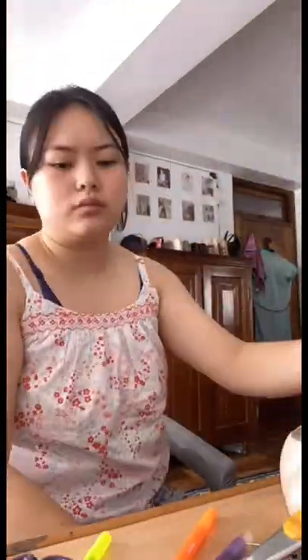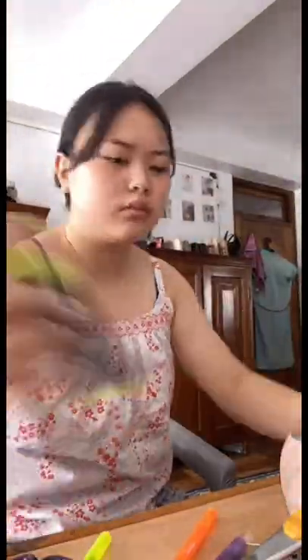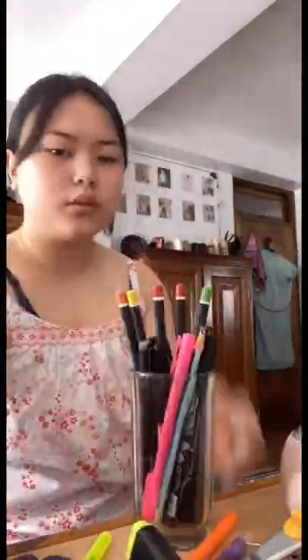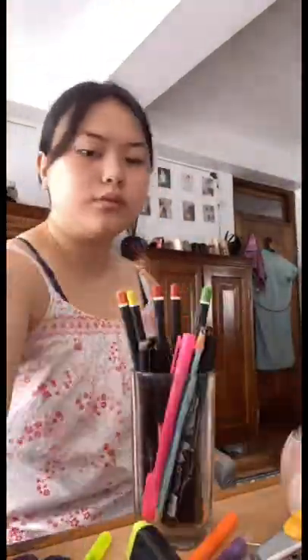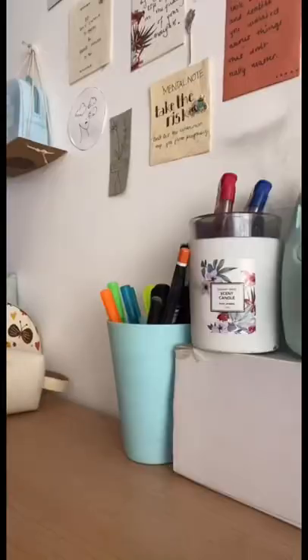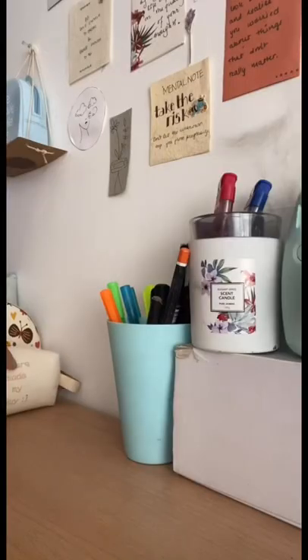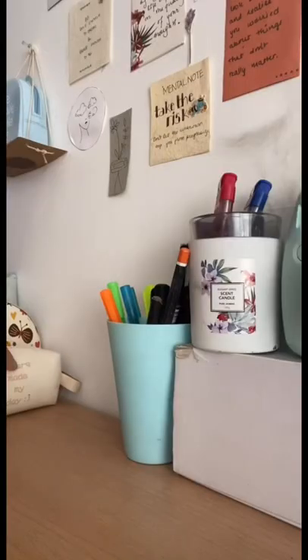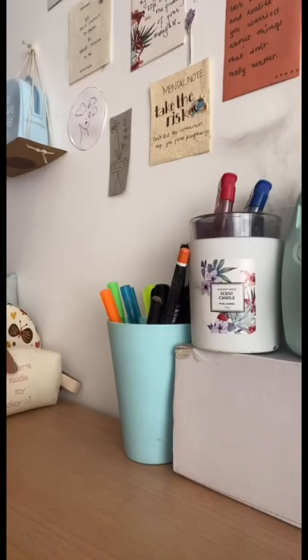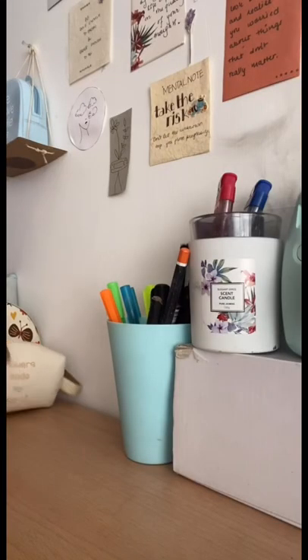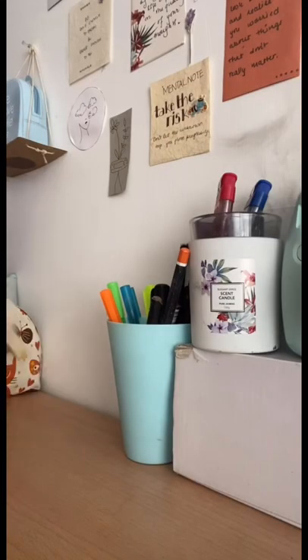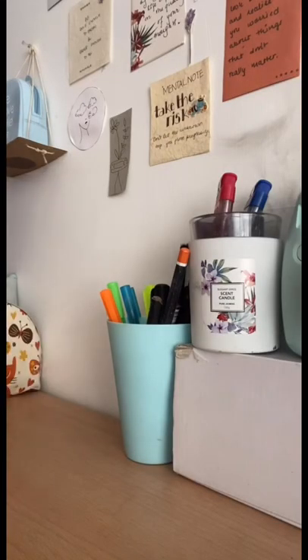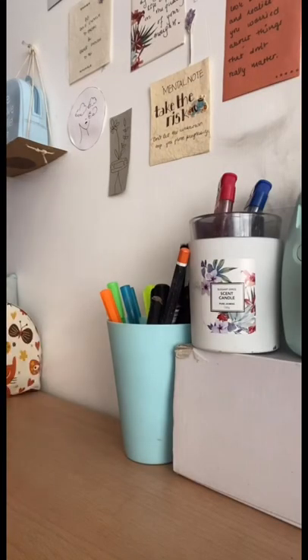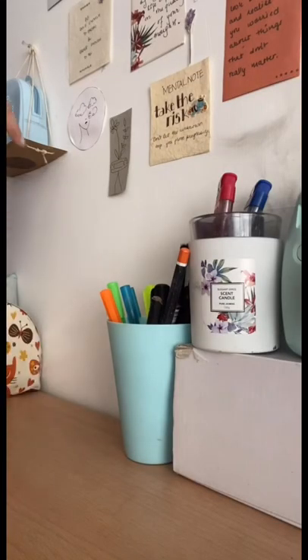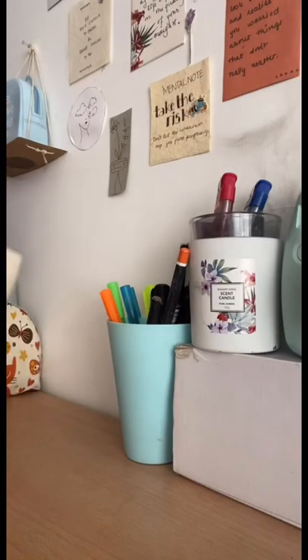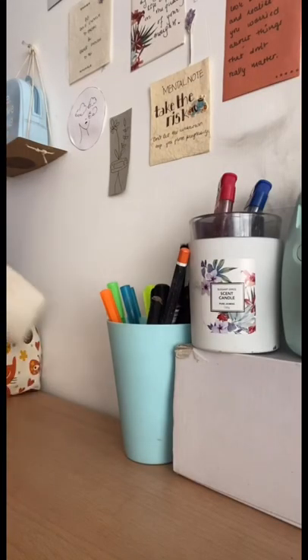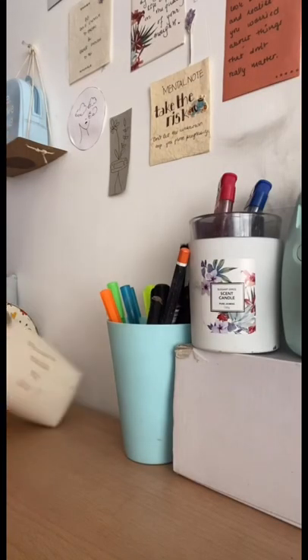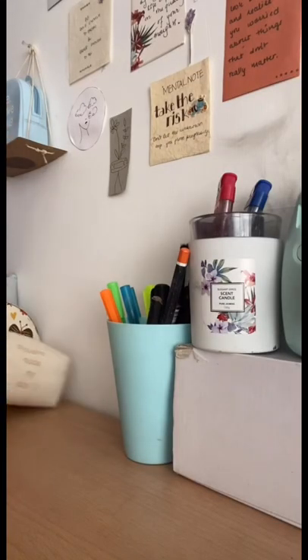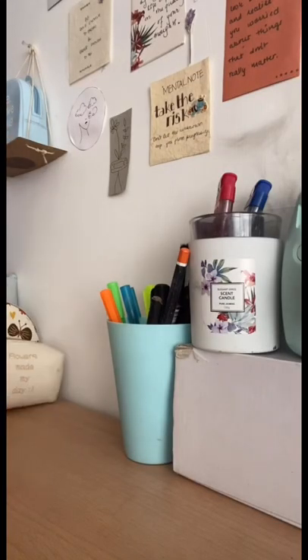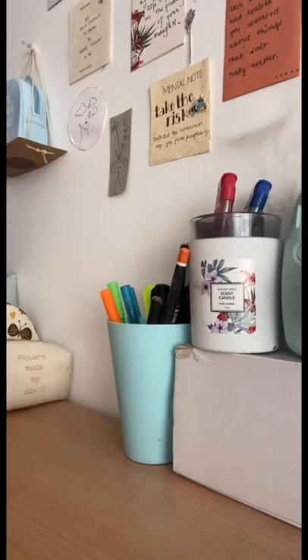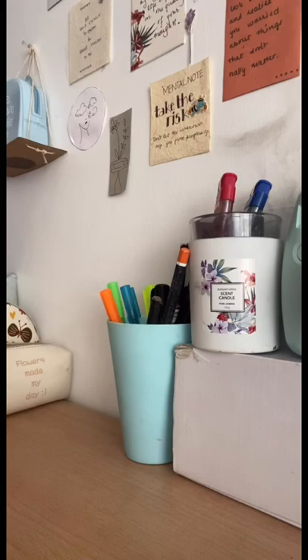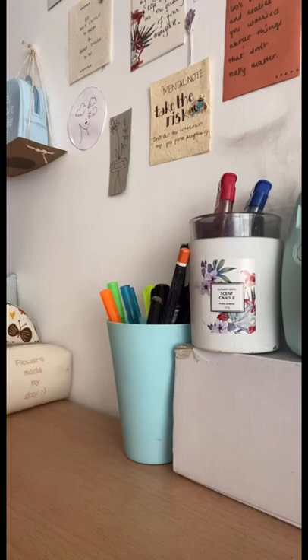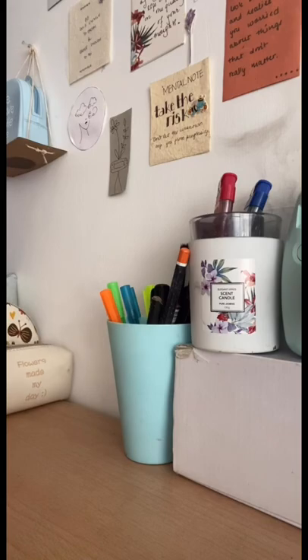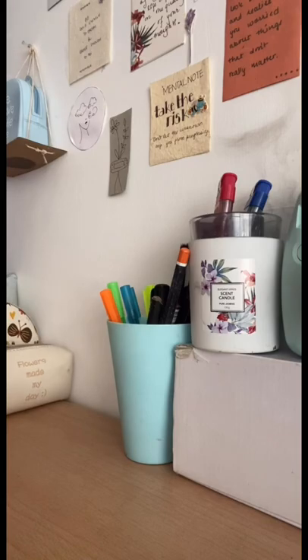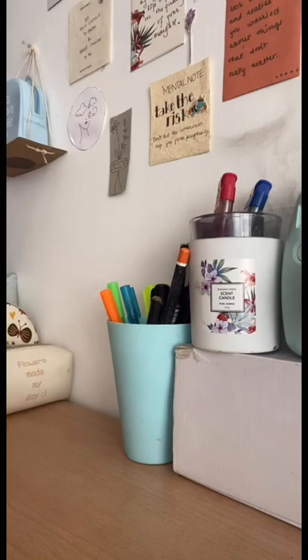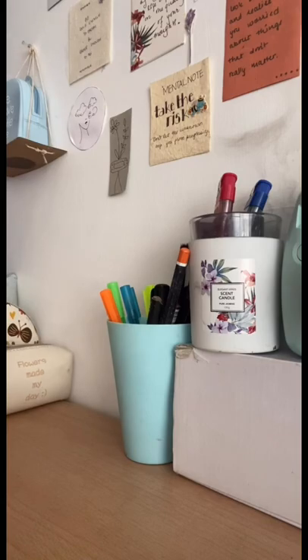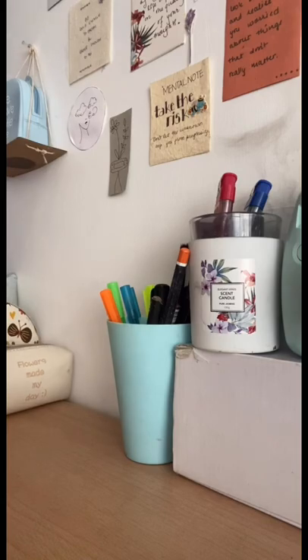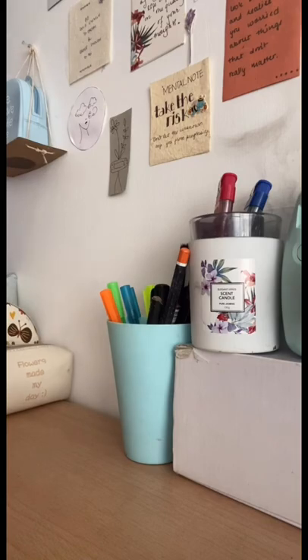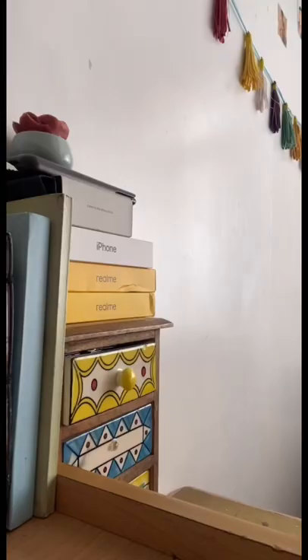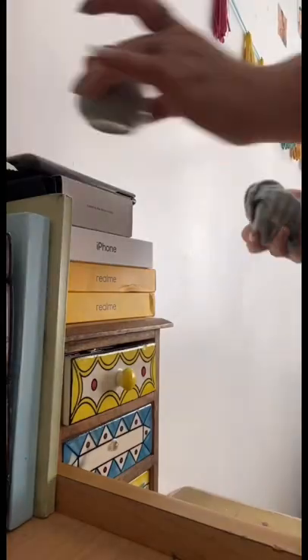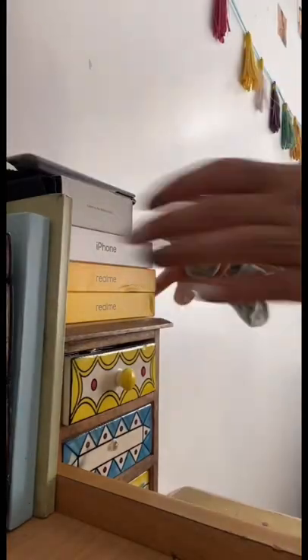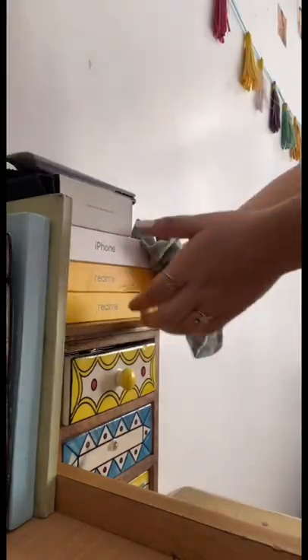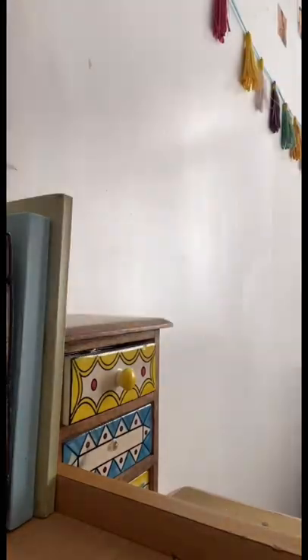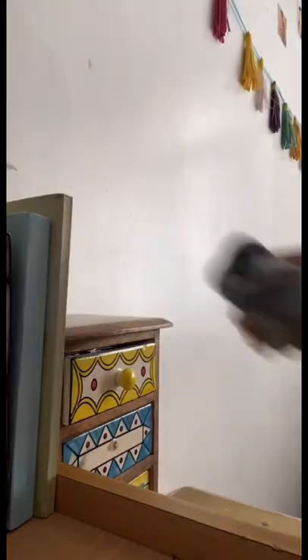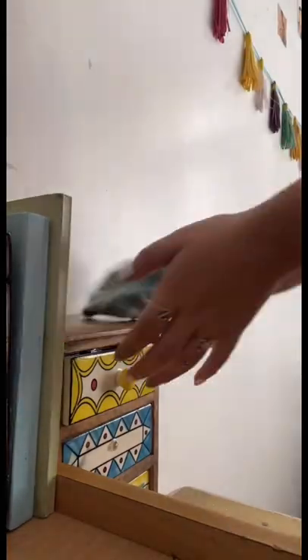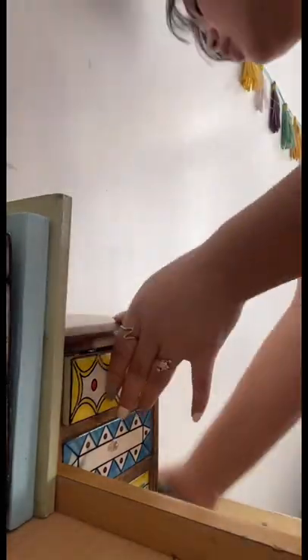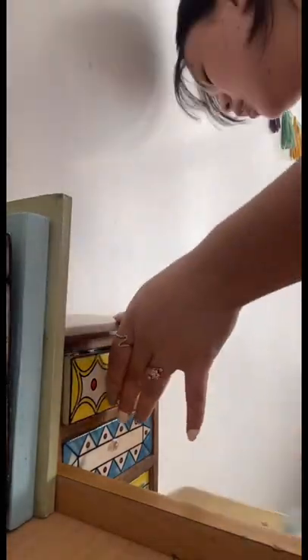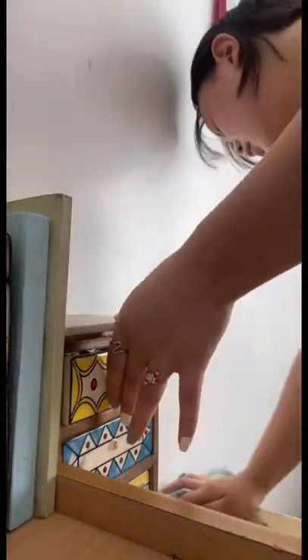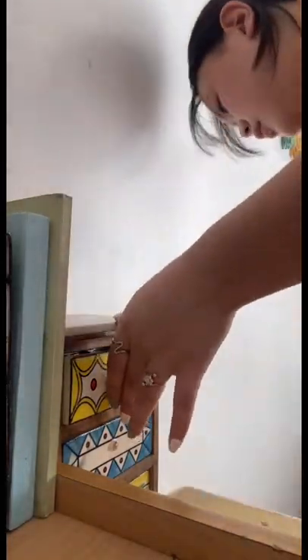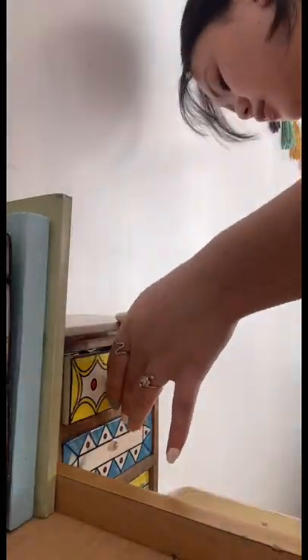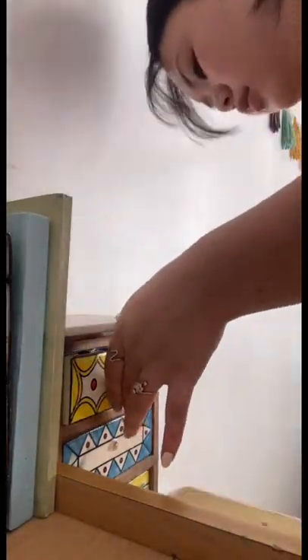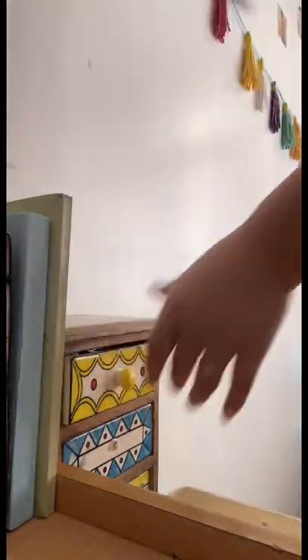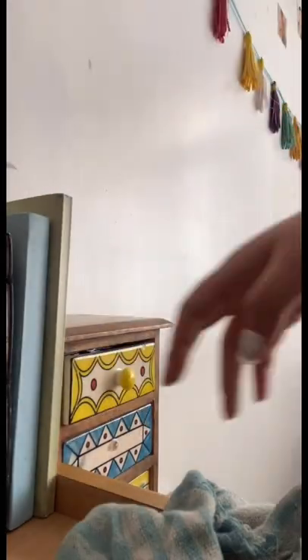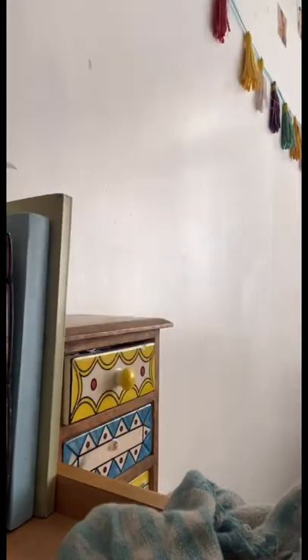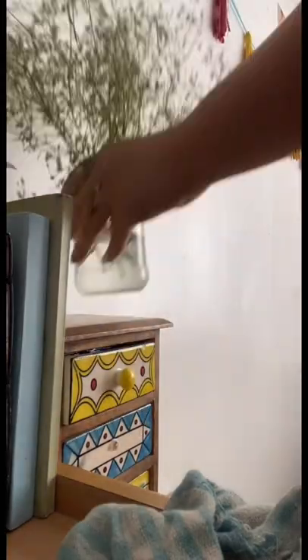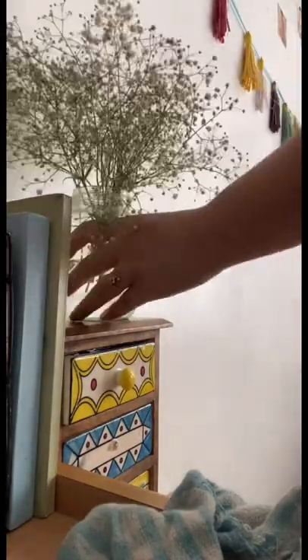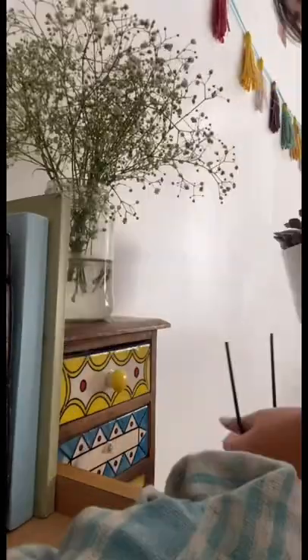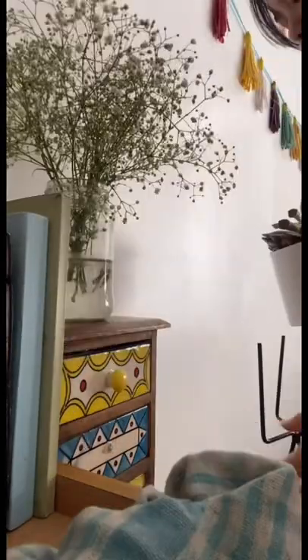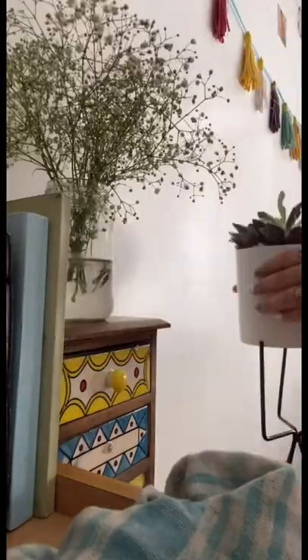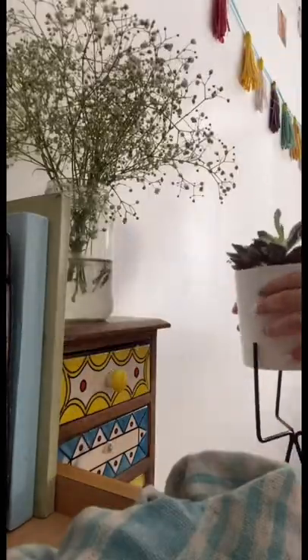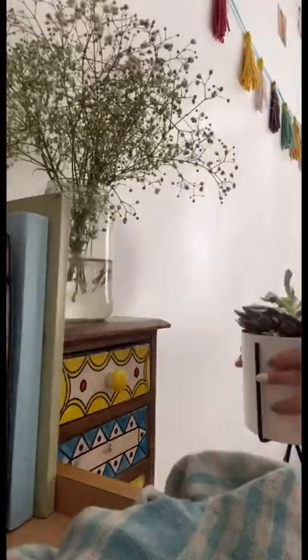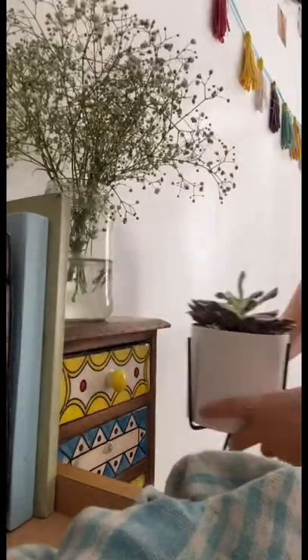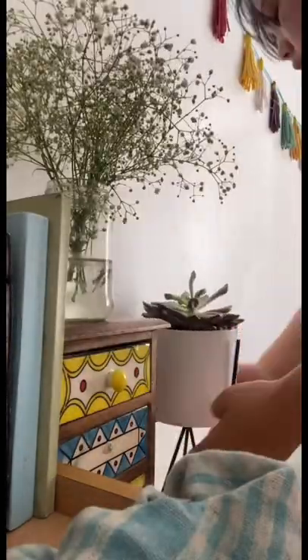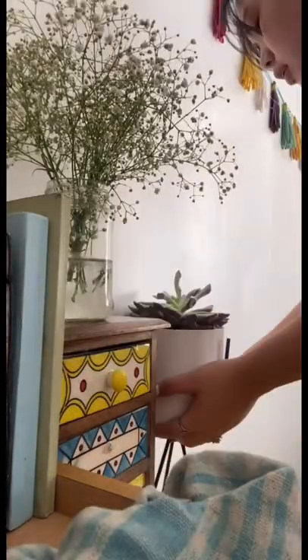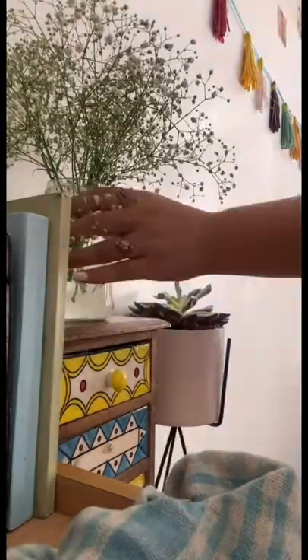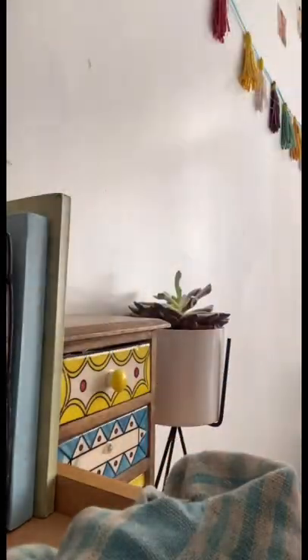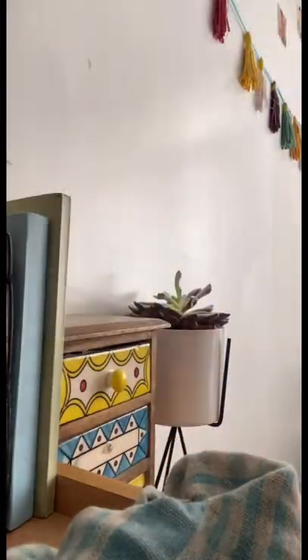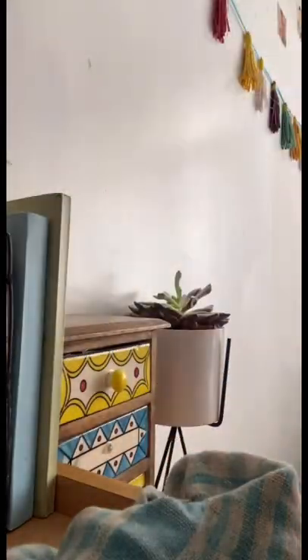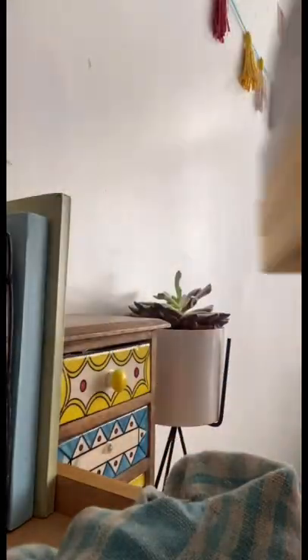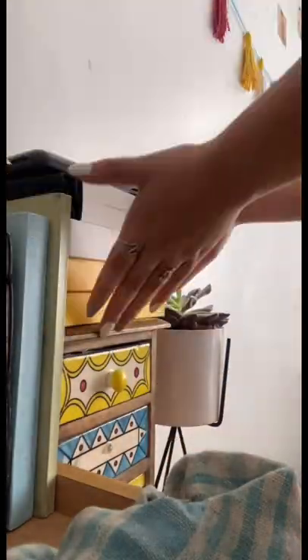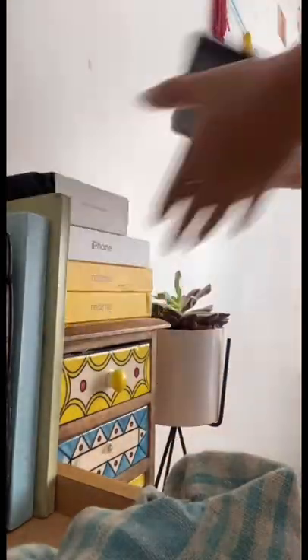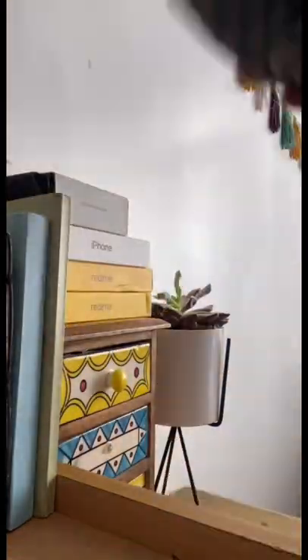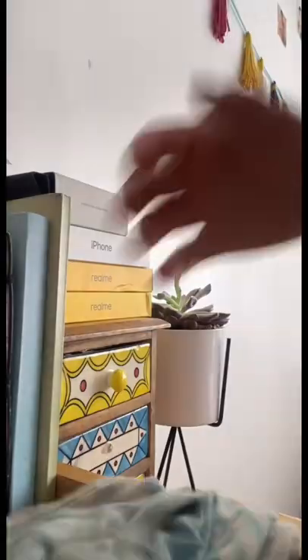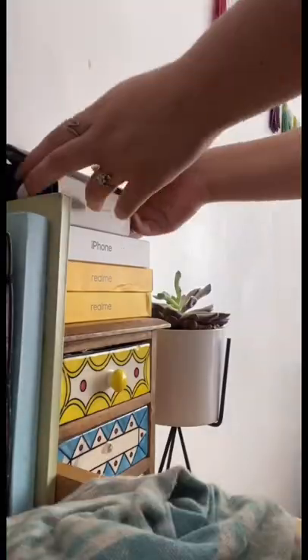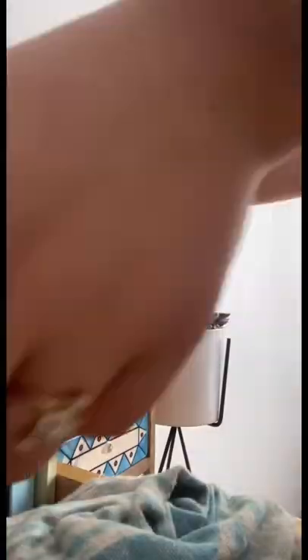After that I started arranging my things, and then I also have a table right beside my study desk, so I started rearranging that too.